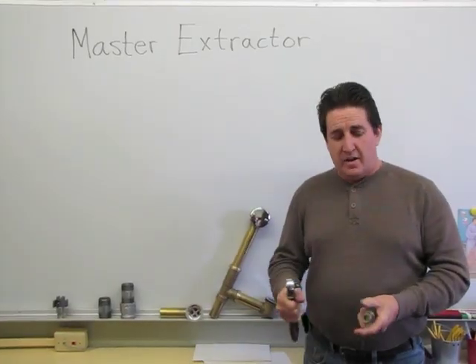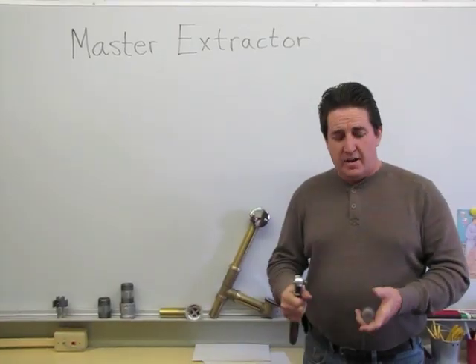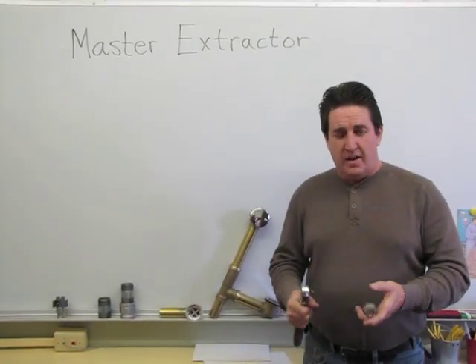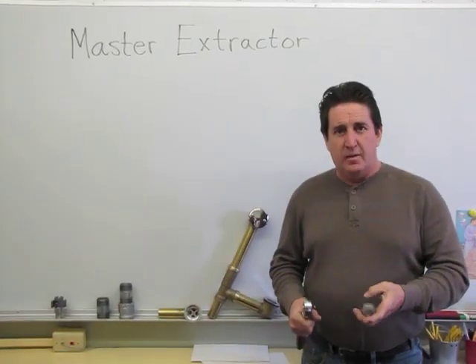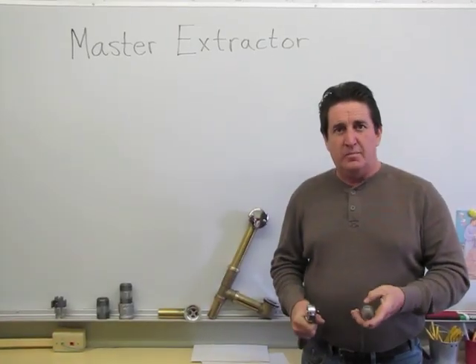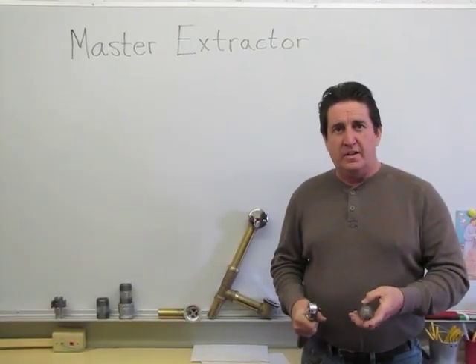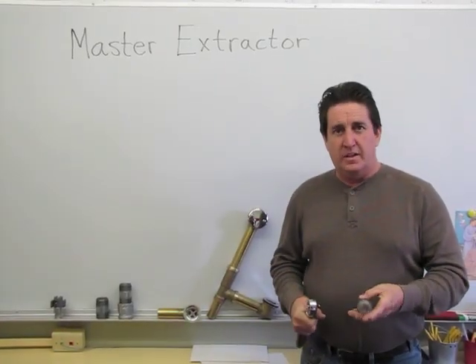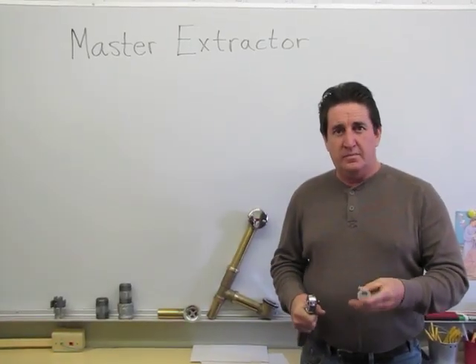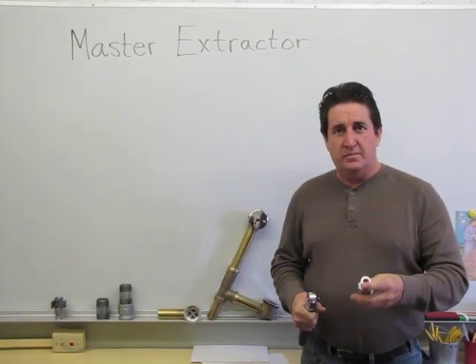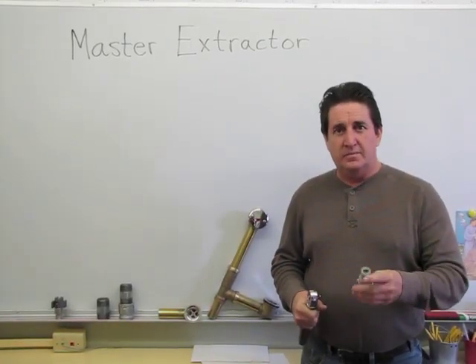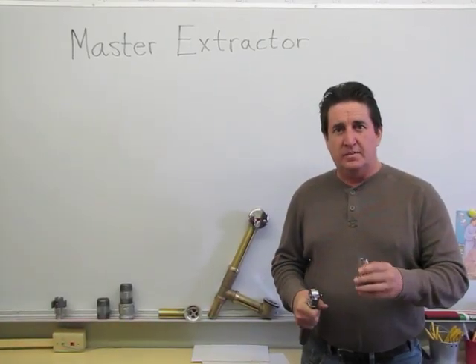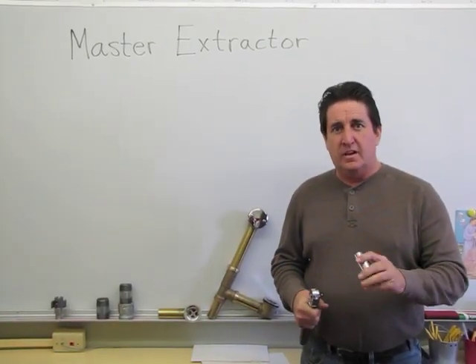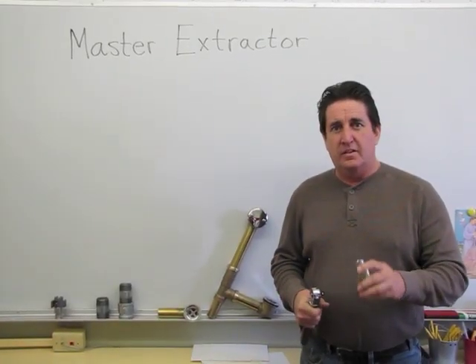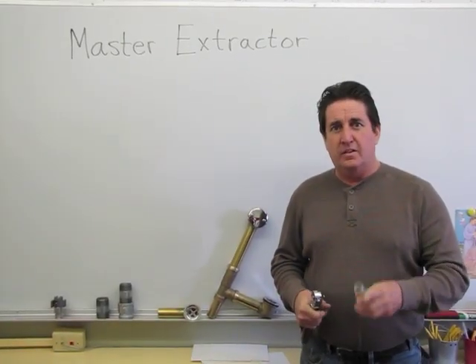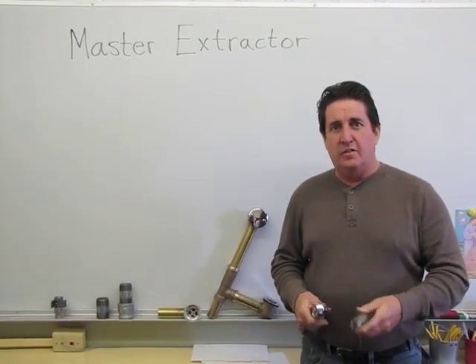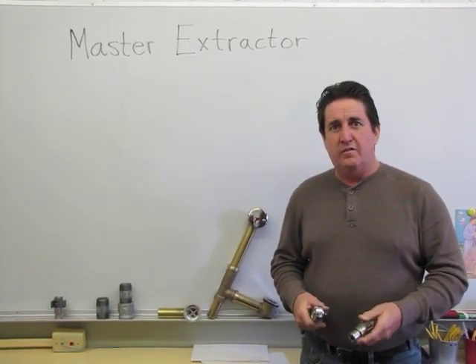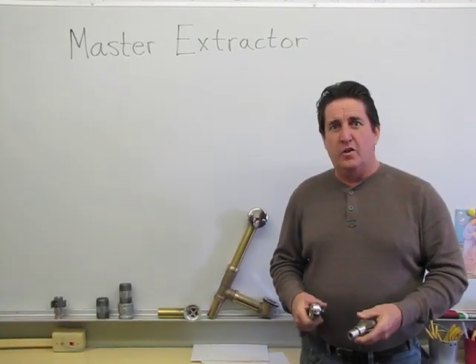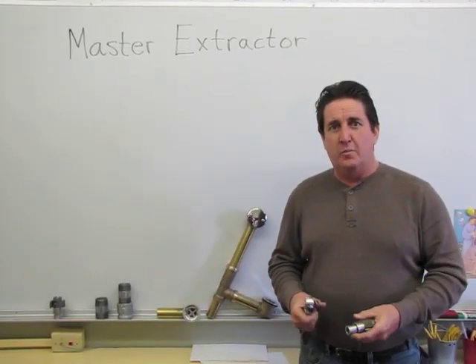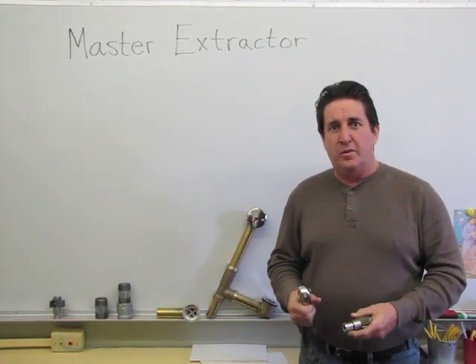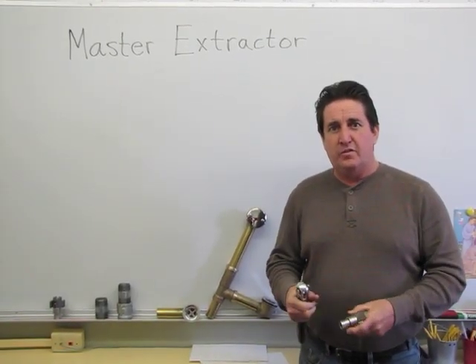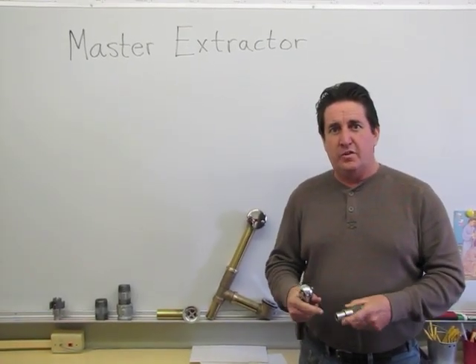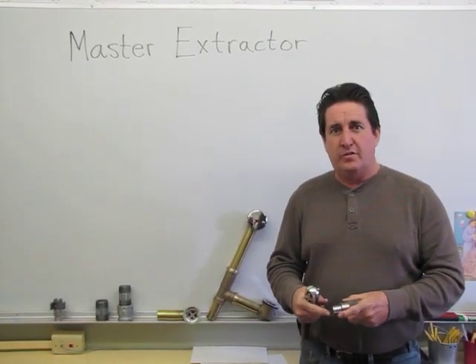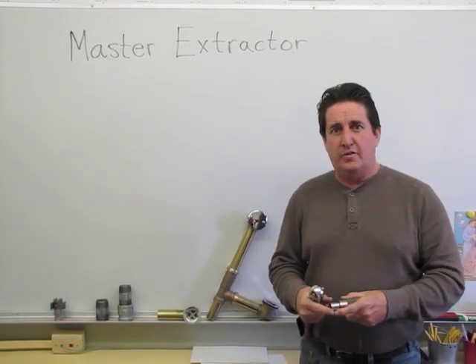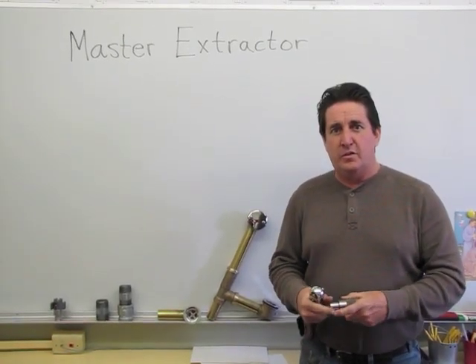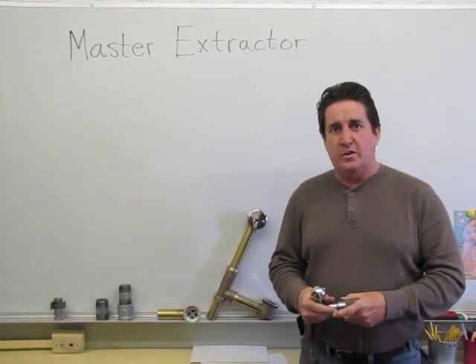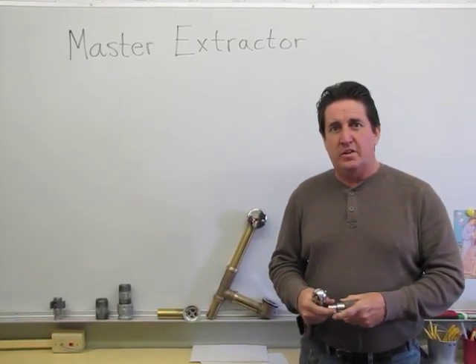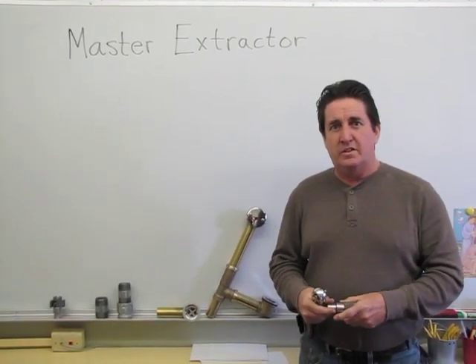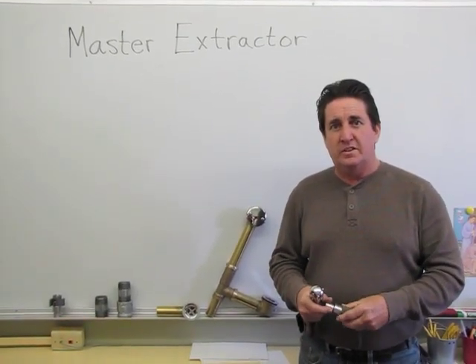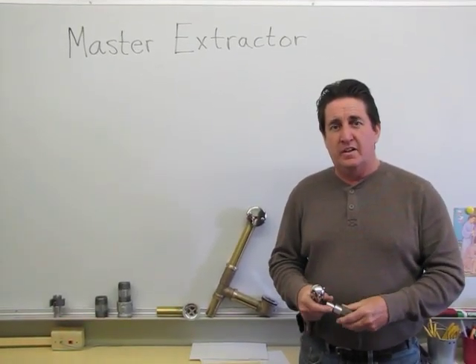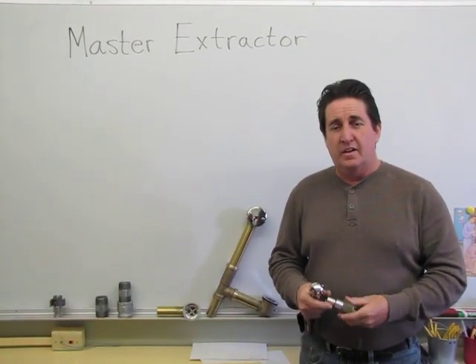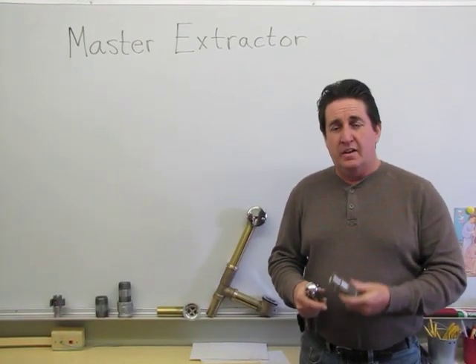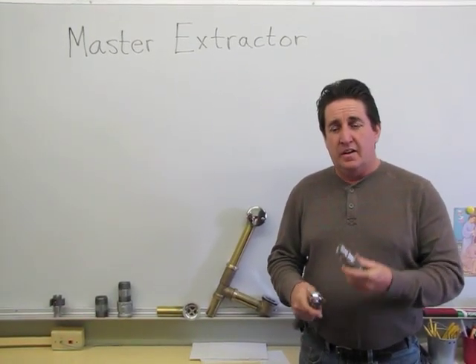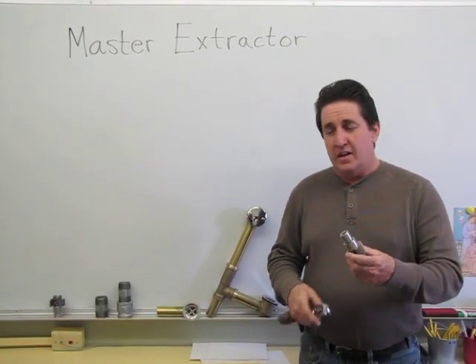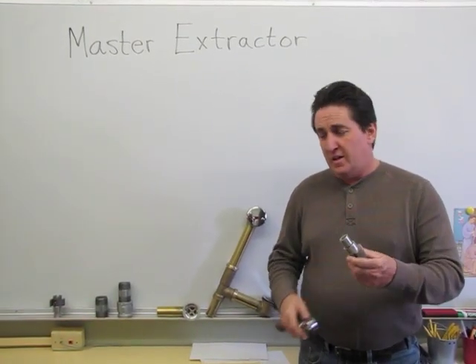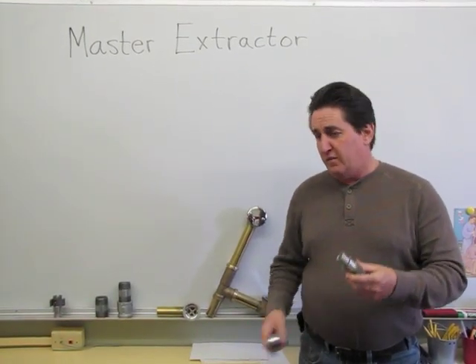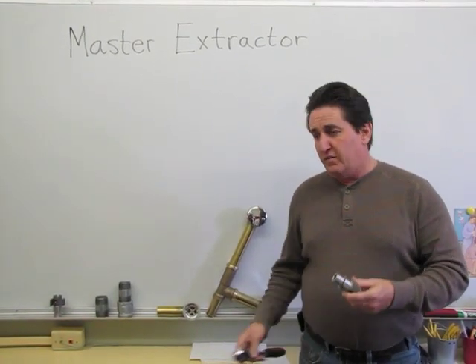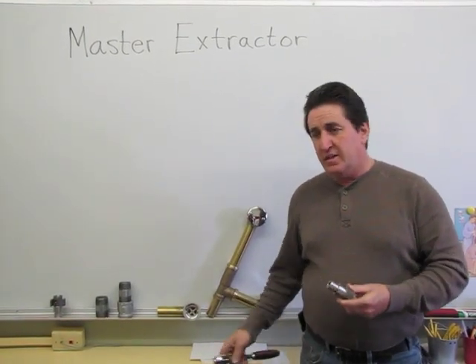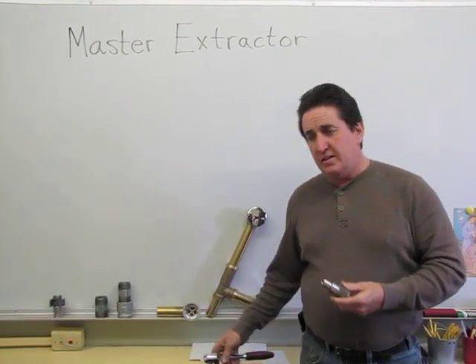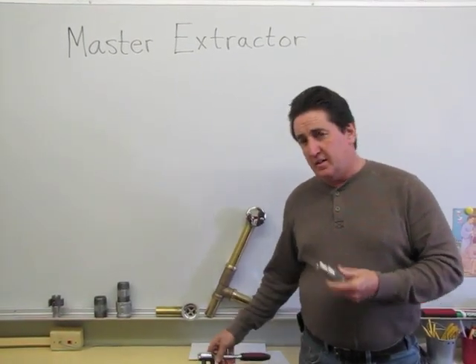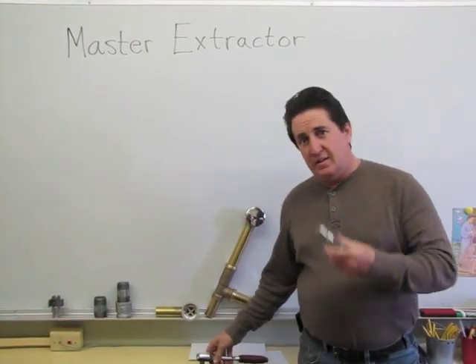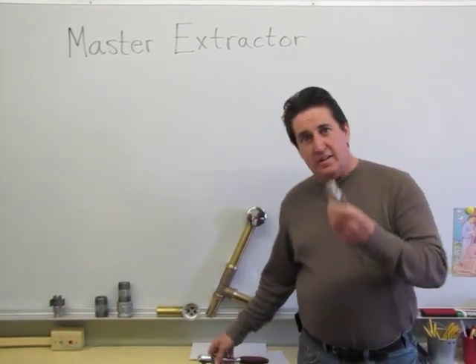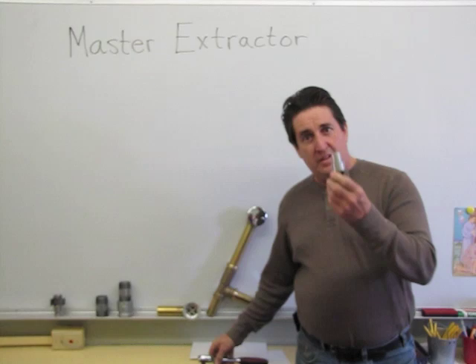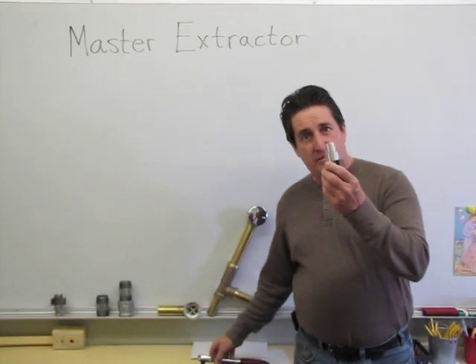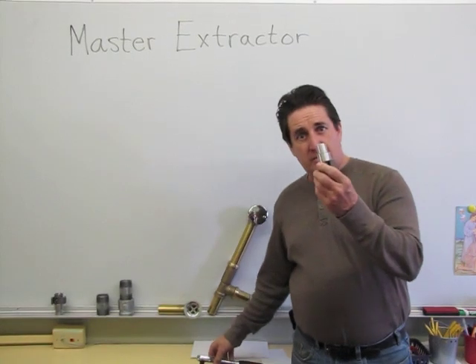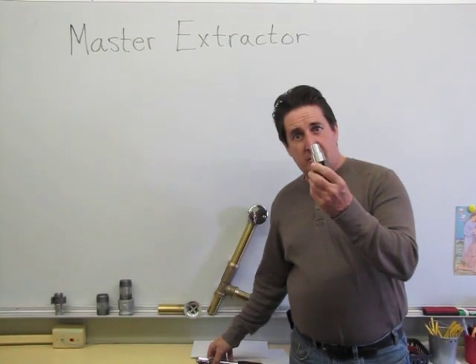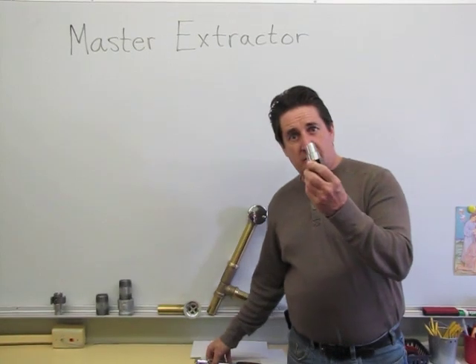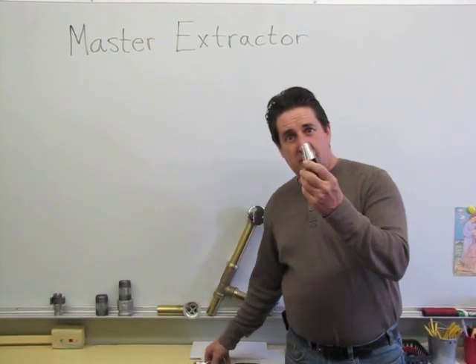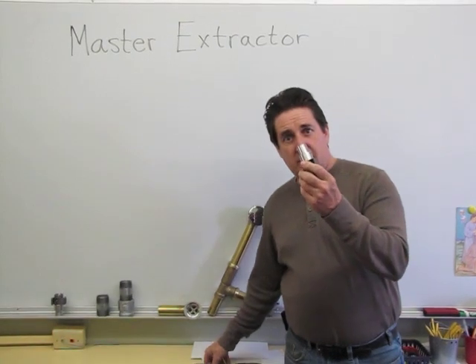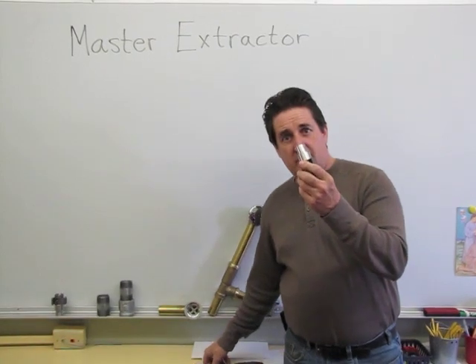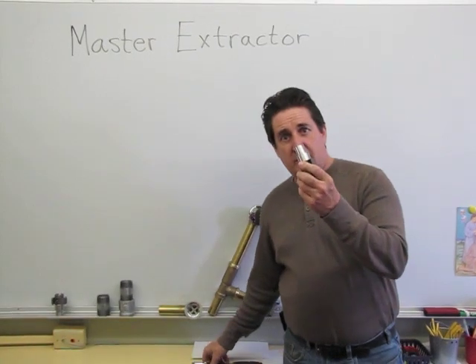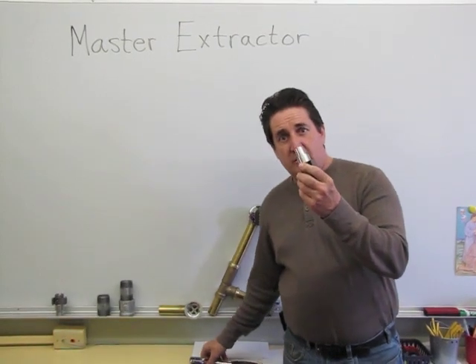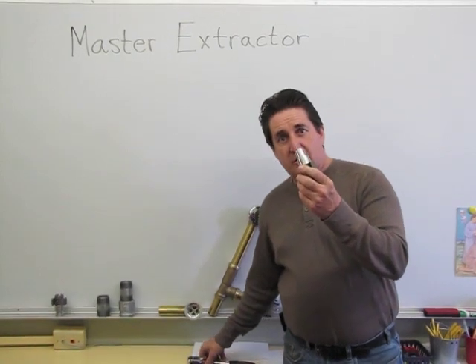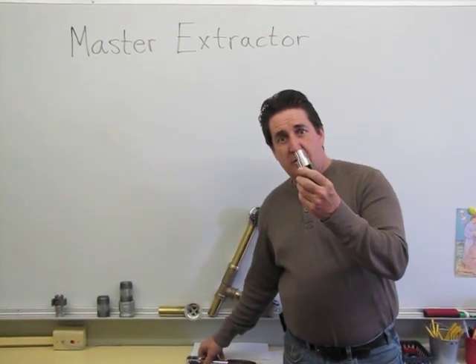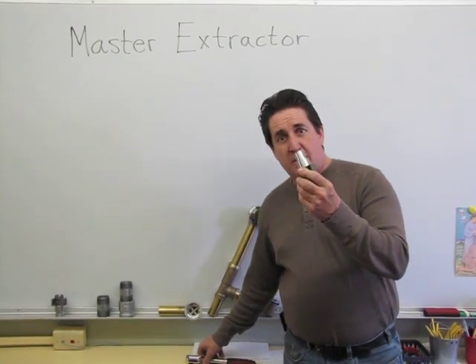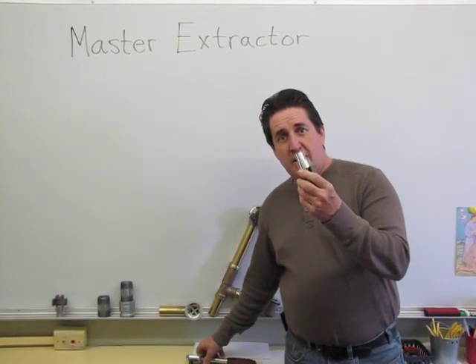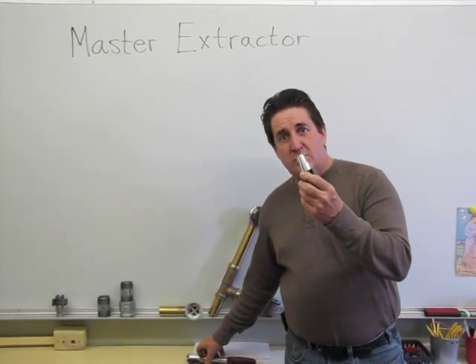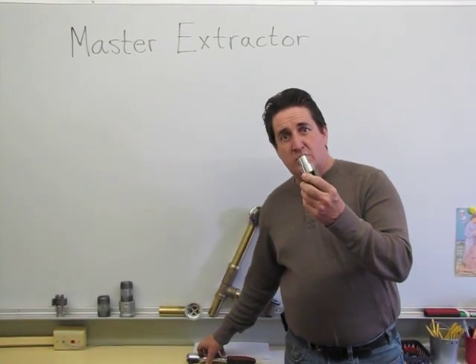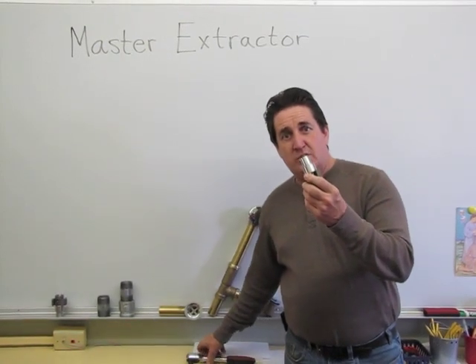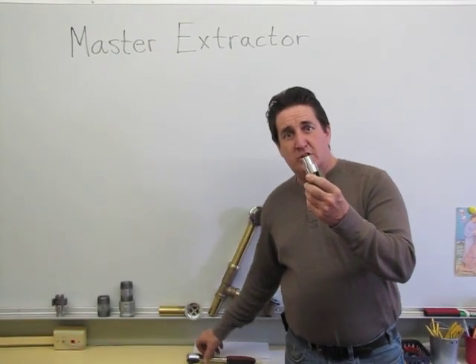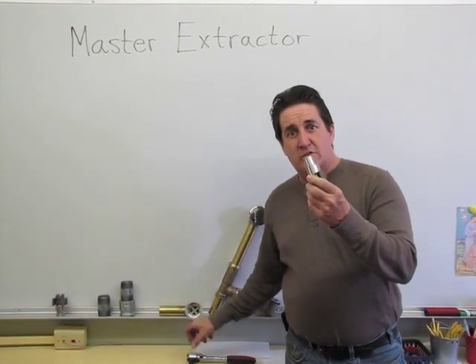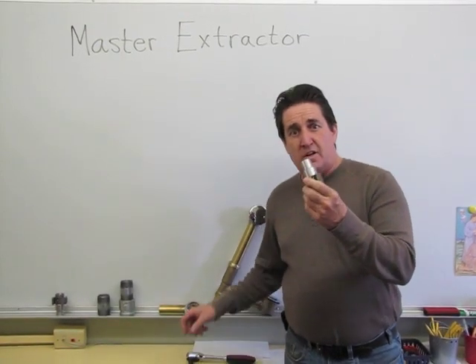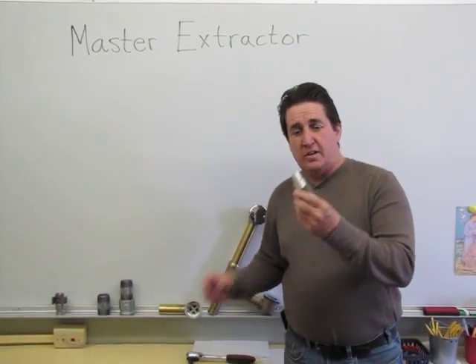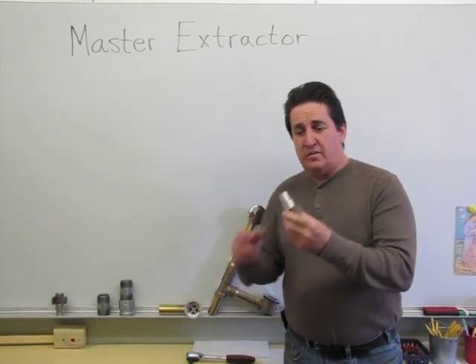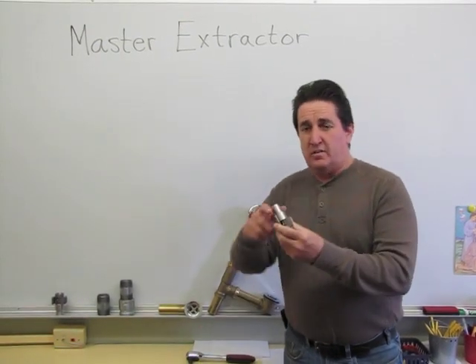Hi, I'm Tim. You've known me for a few years. I invented this Master Extractor.